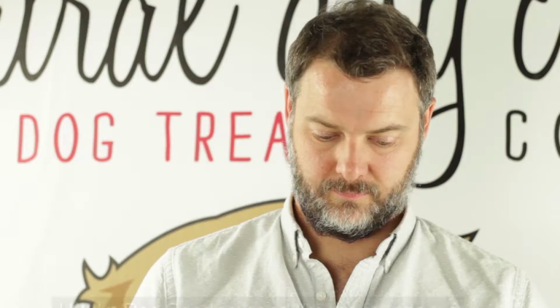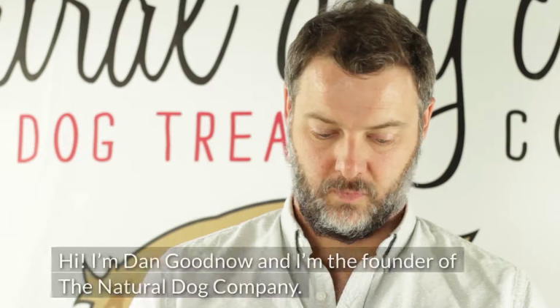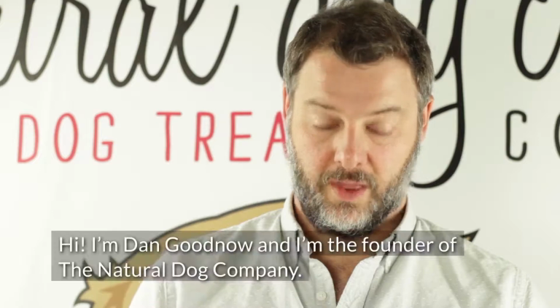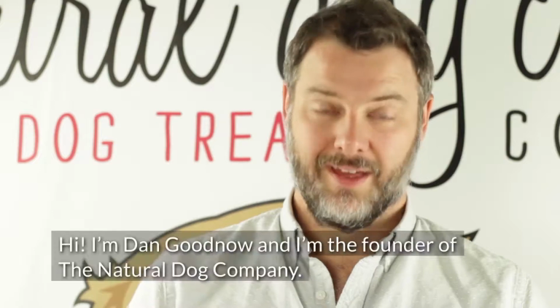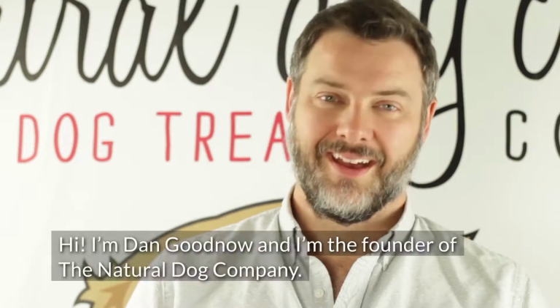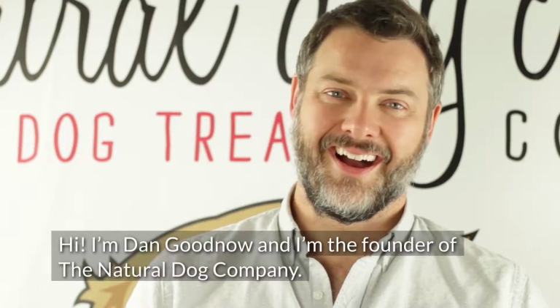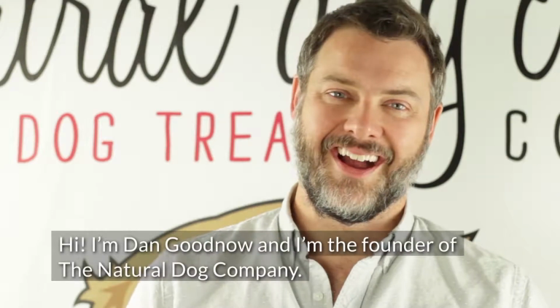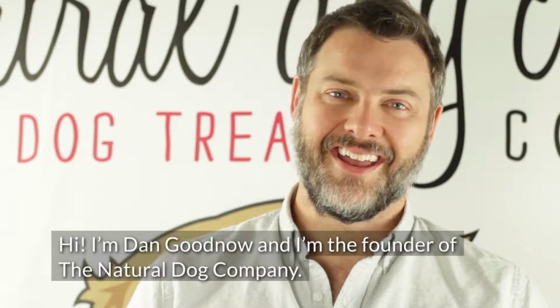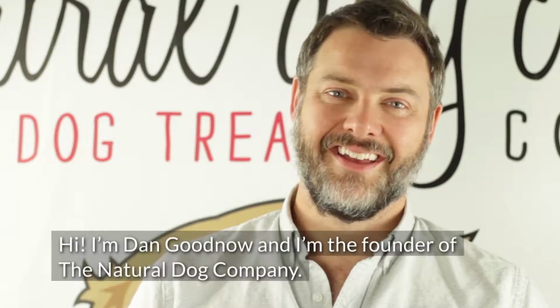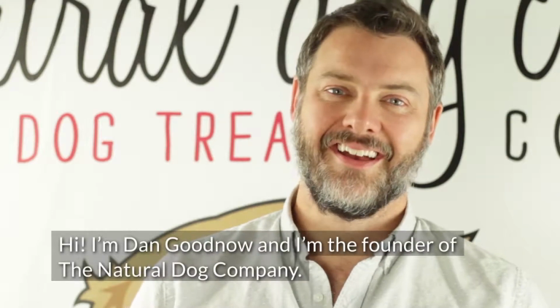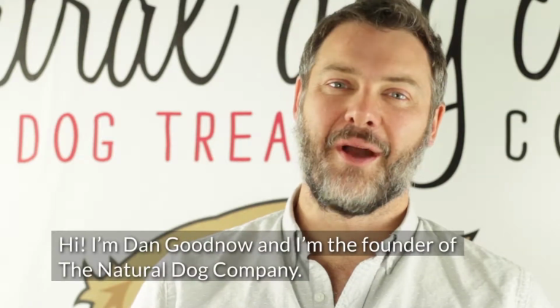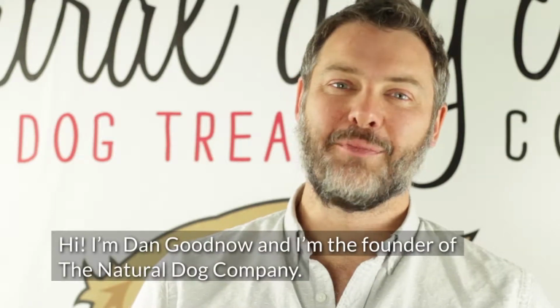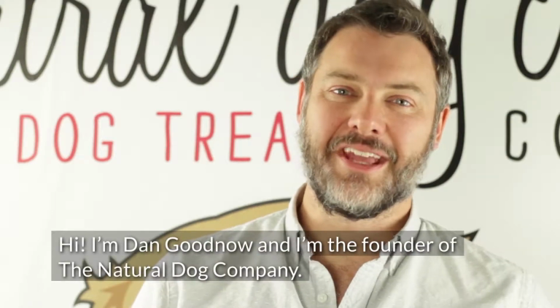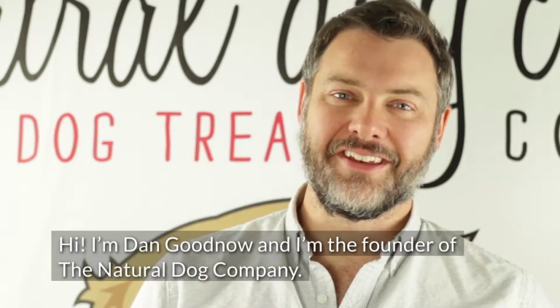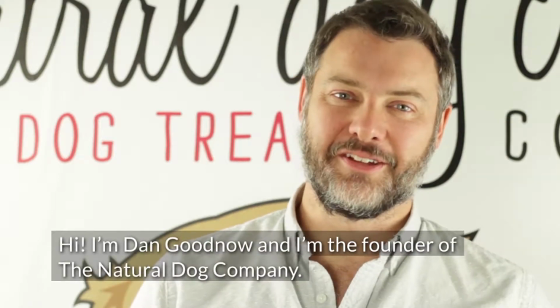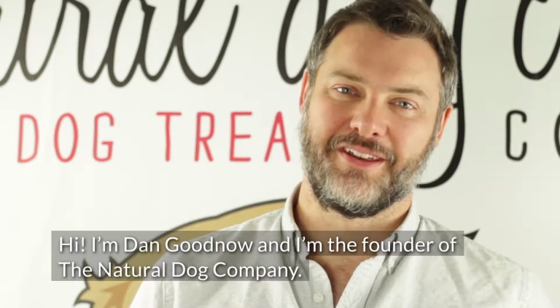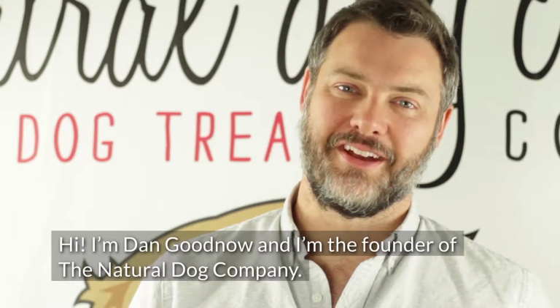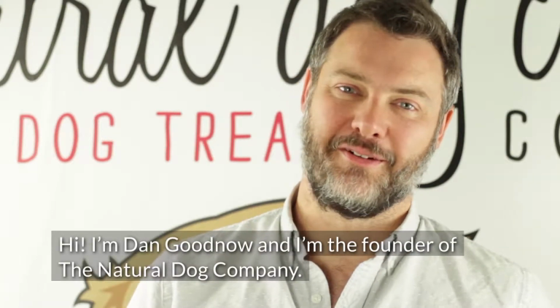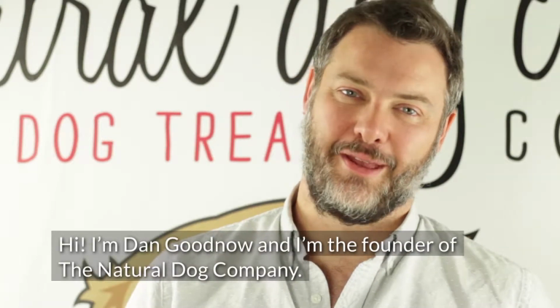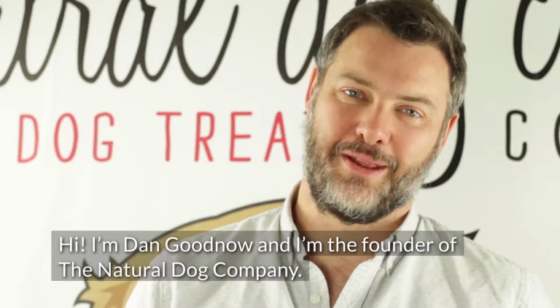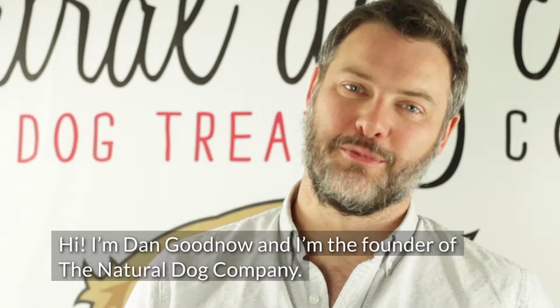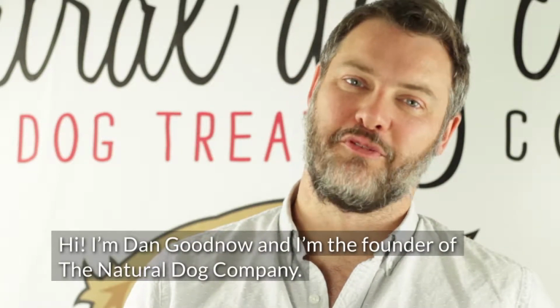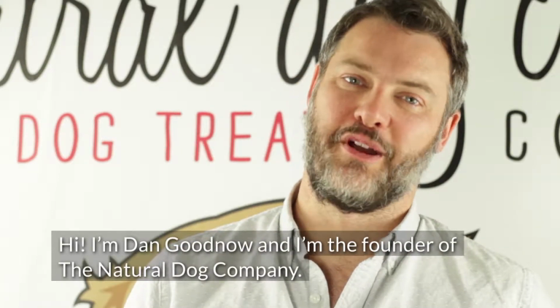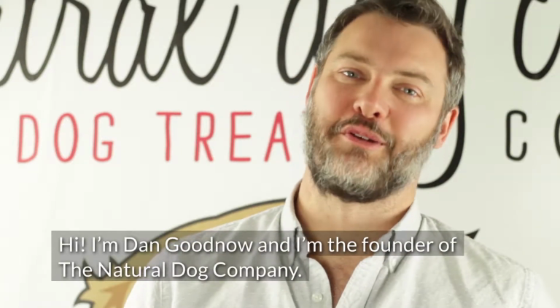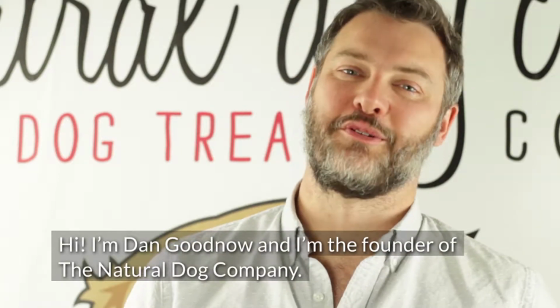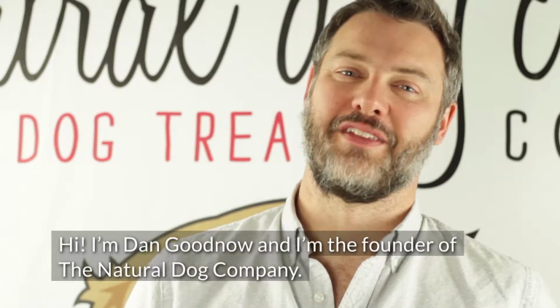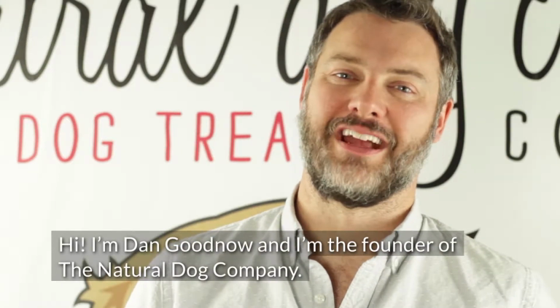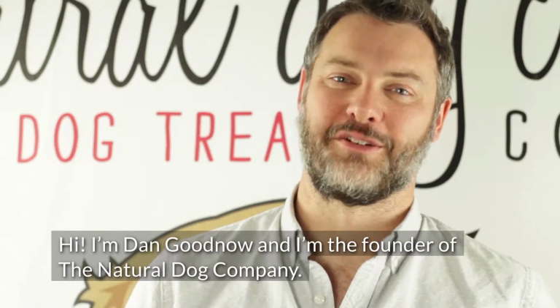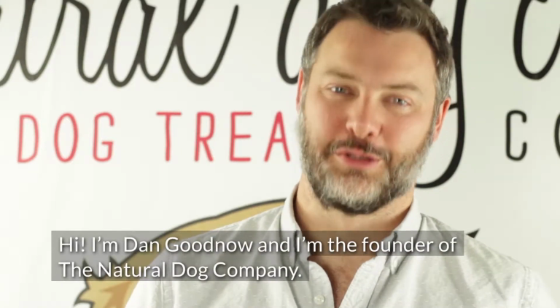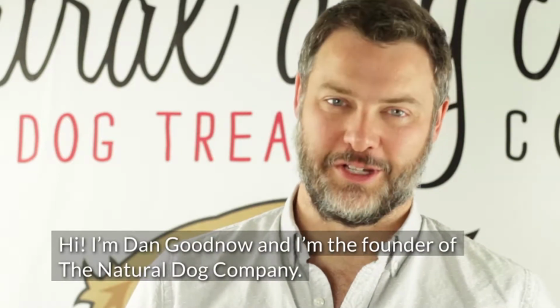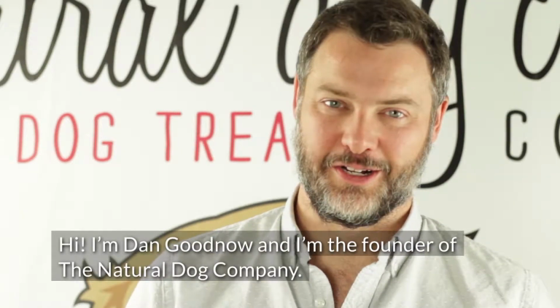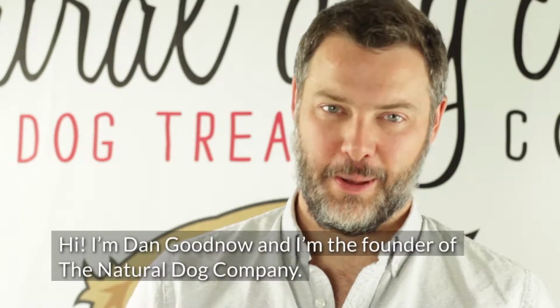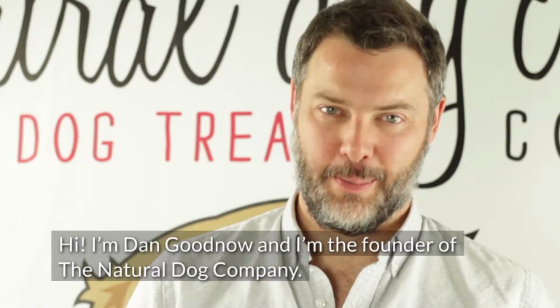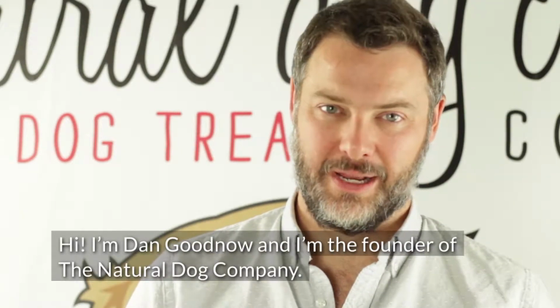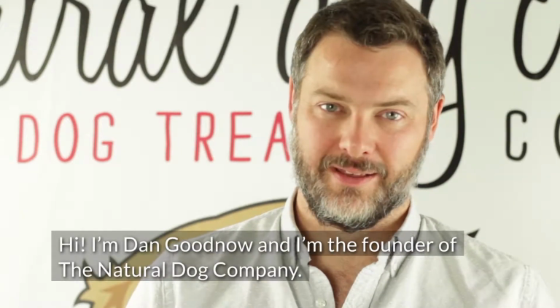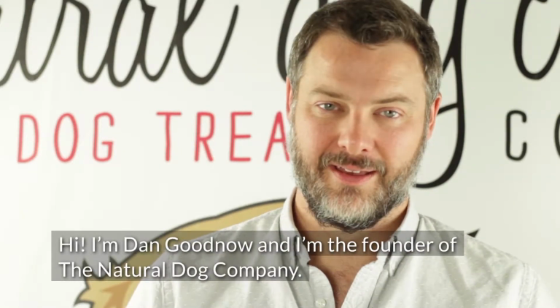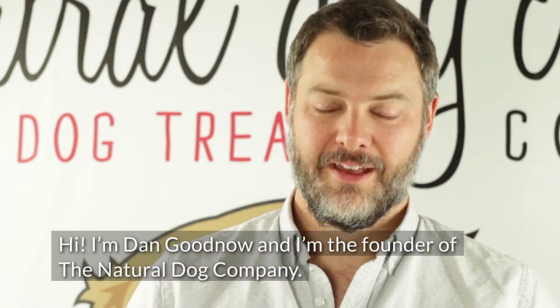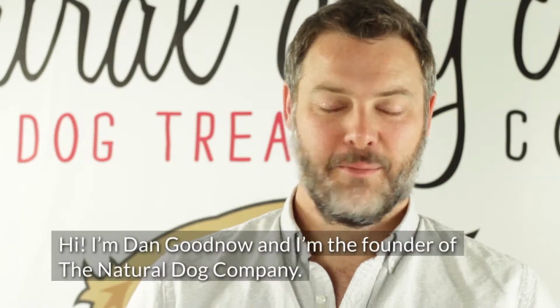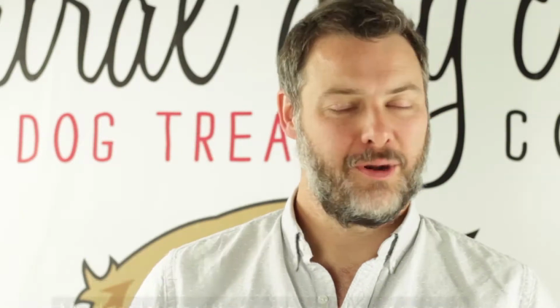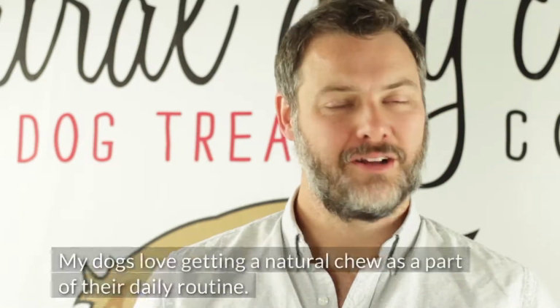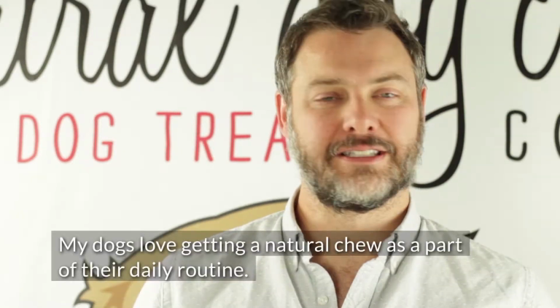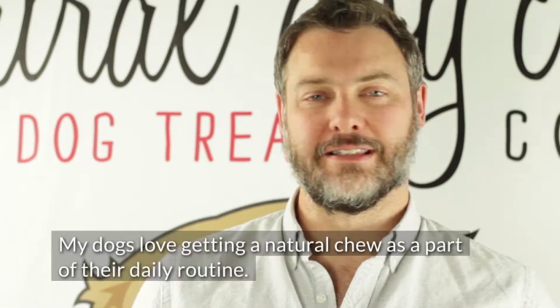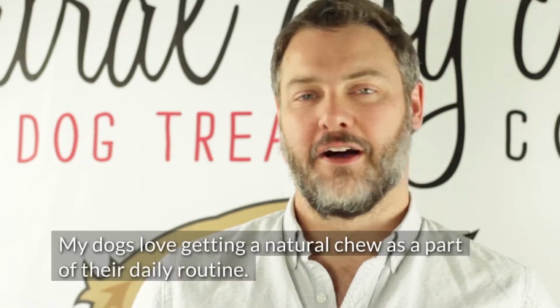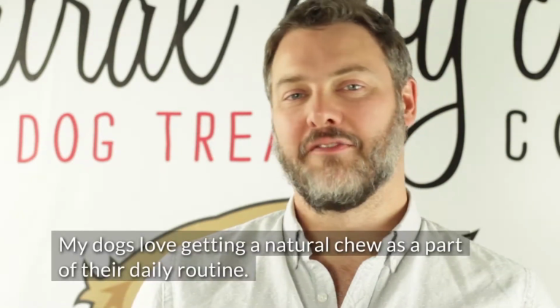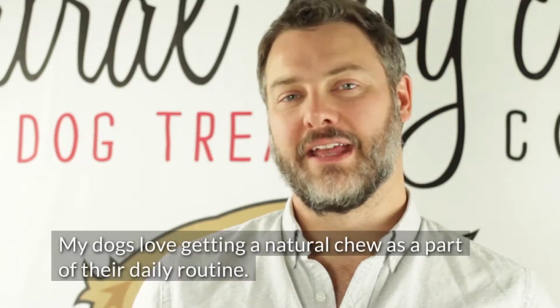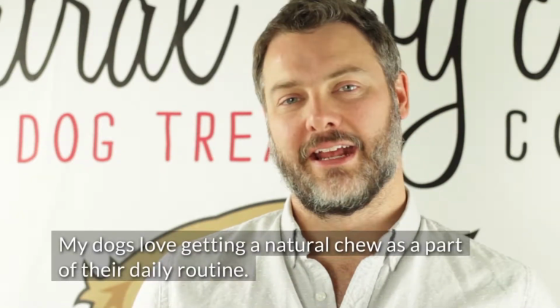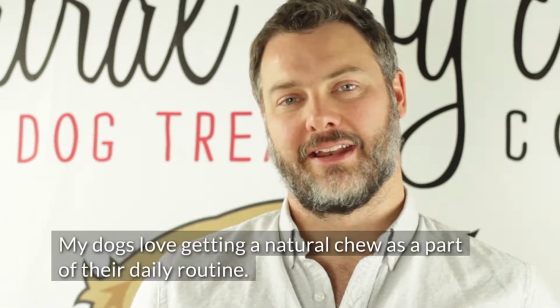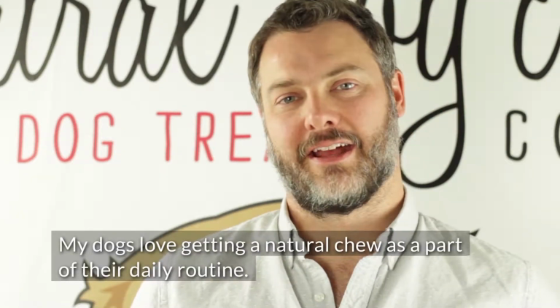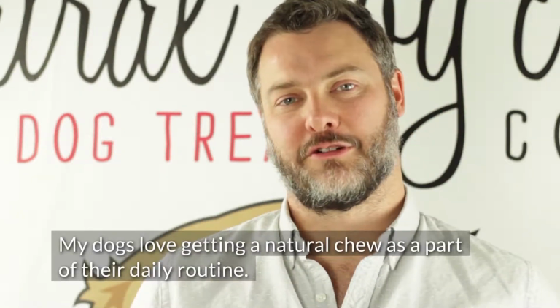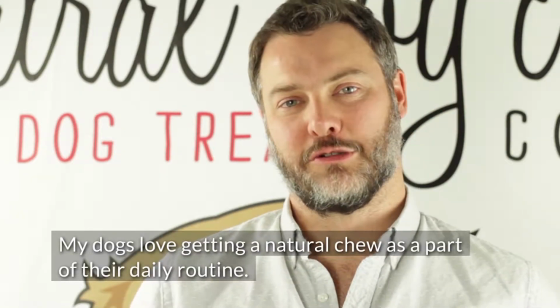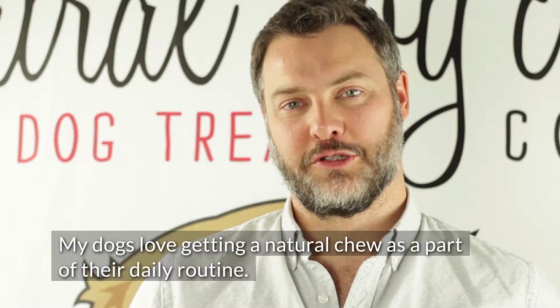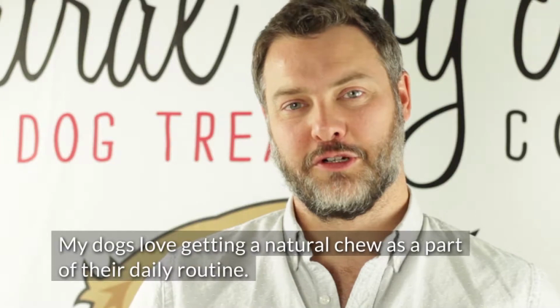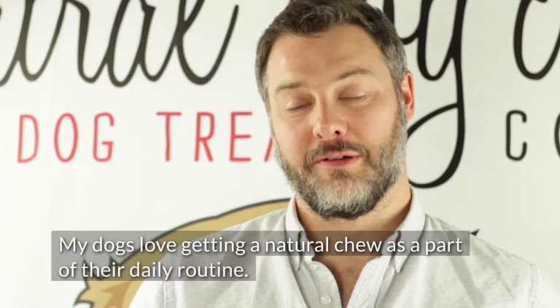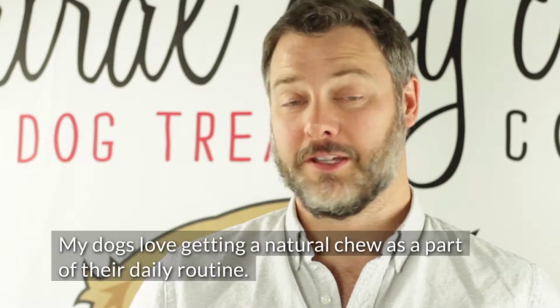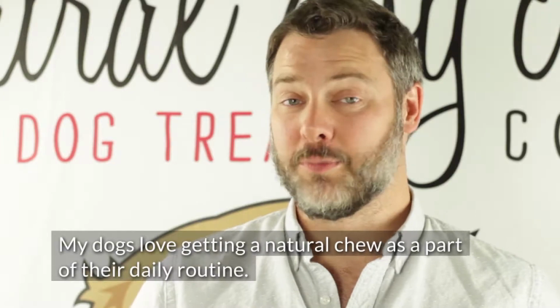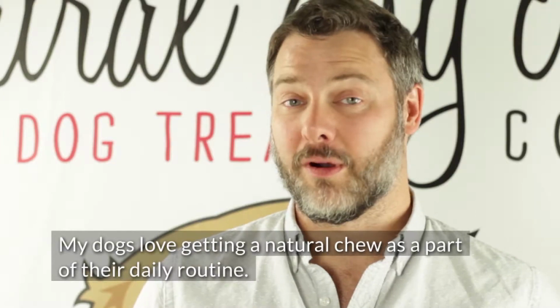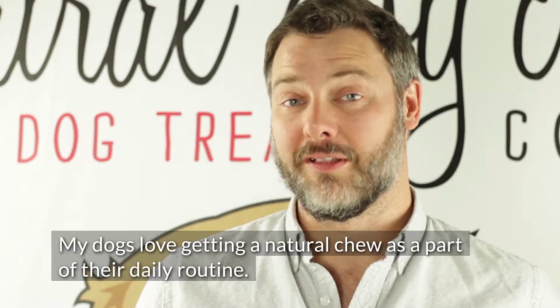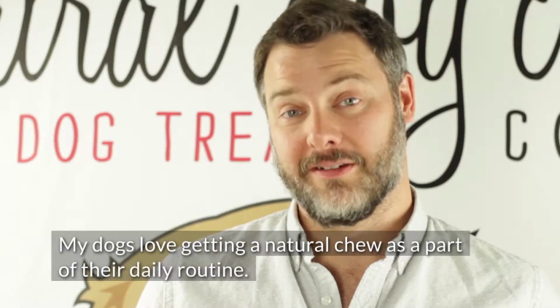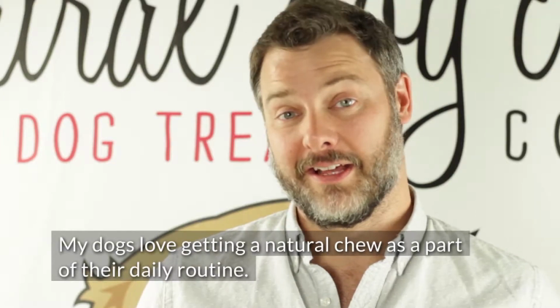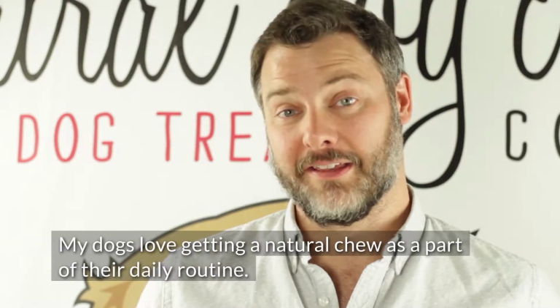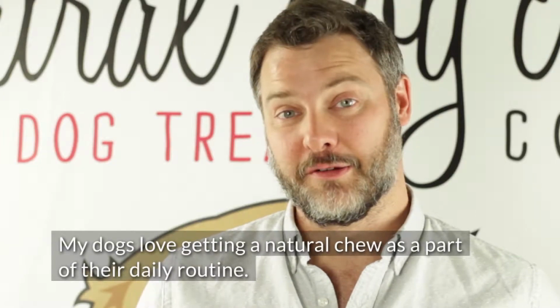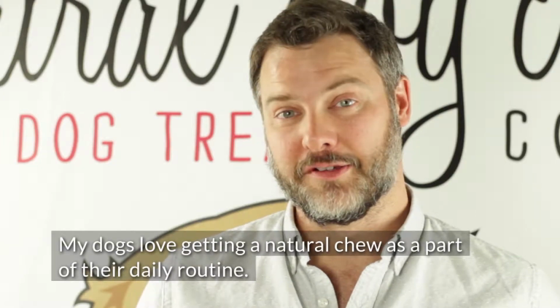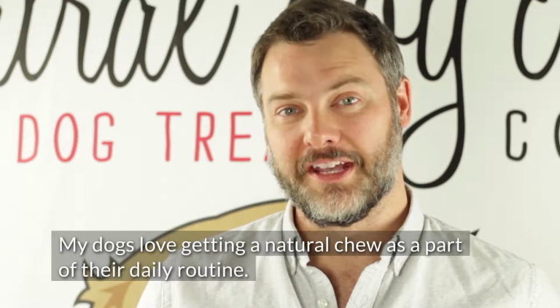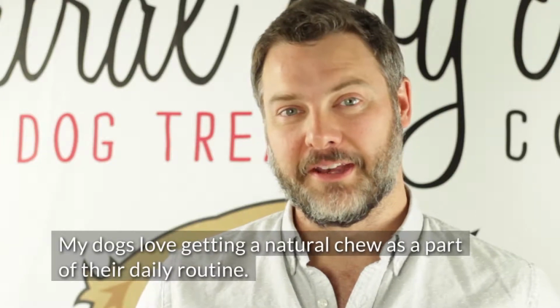Hi, I'm Dan Goodnow and I'm the founder of The Natural Dog Company. My dogs love getting a natural chew as part of their daily routine.